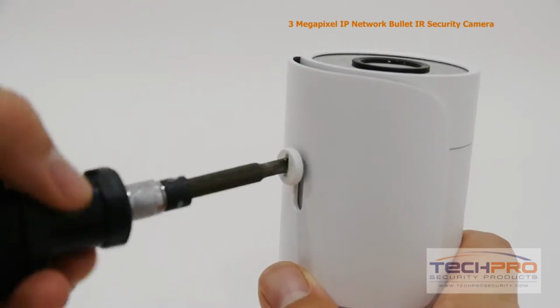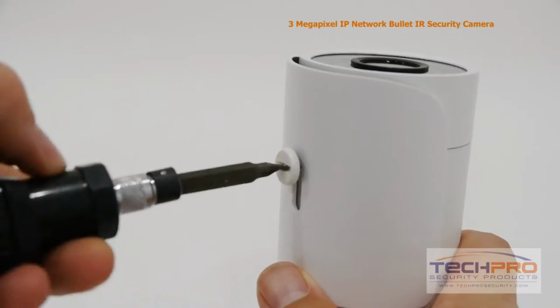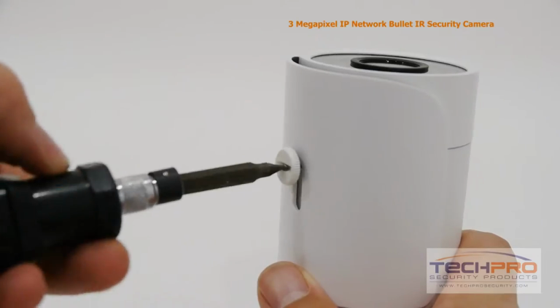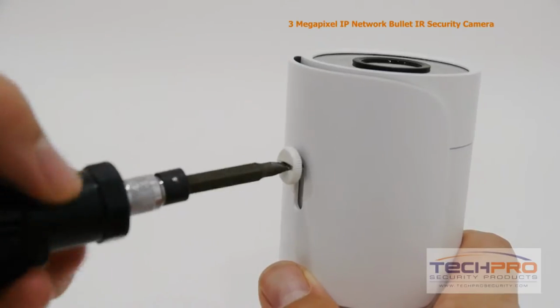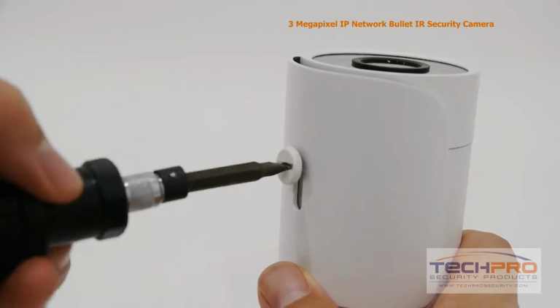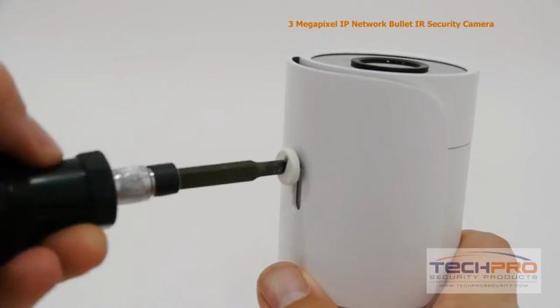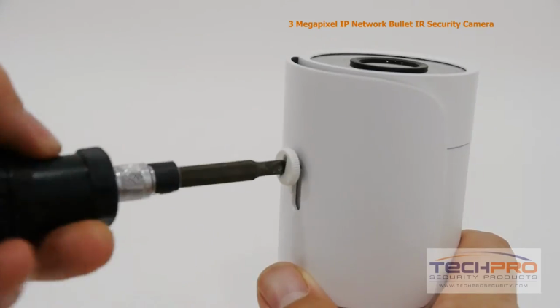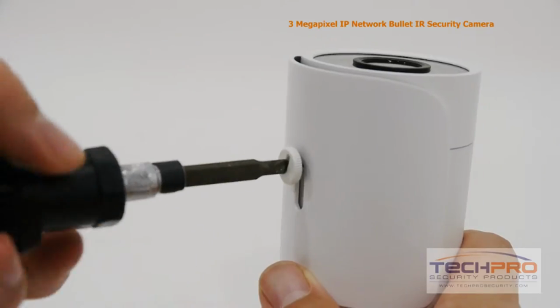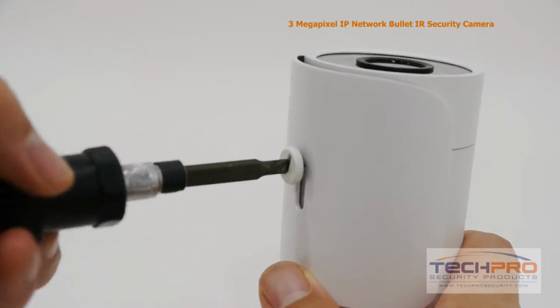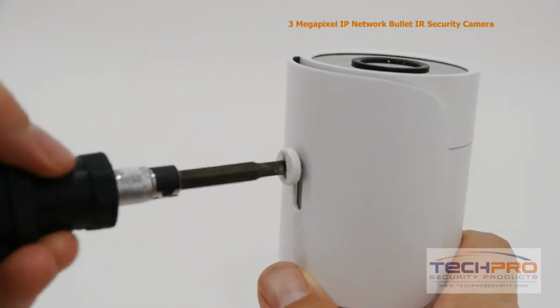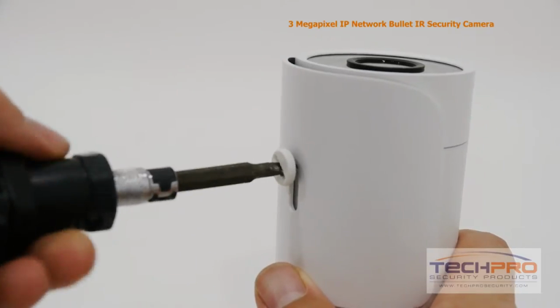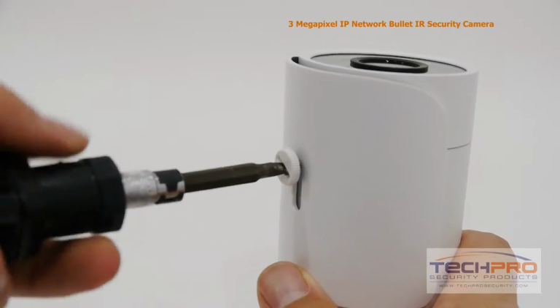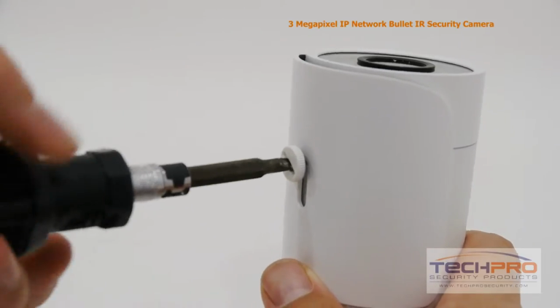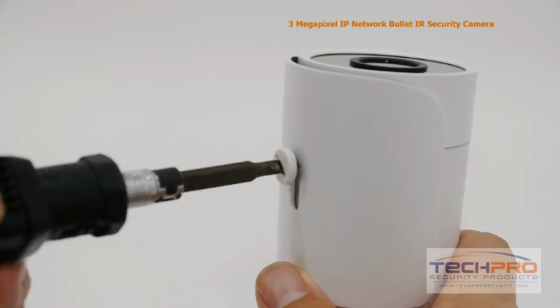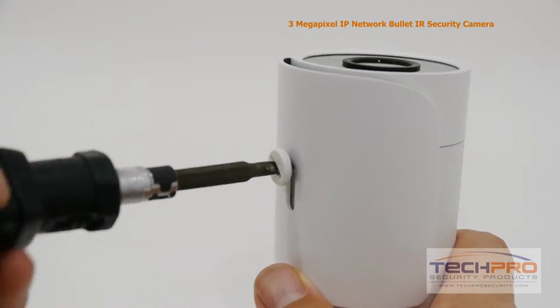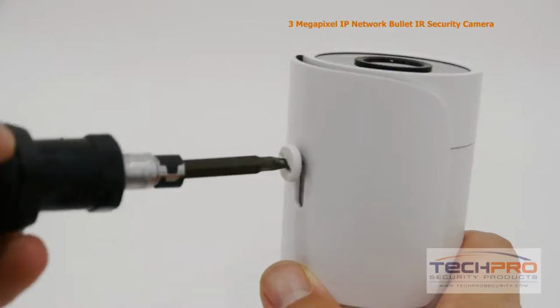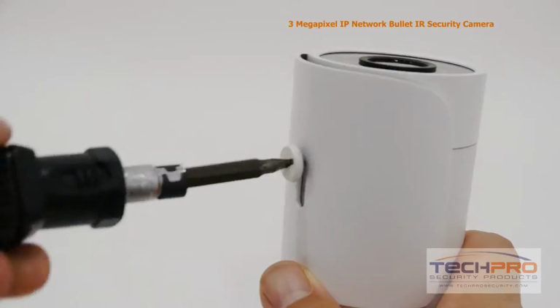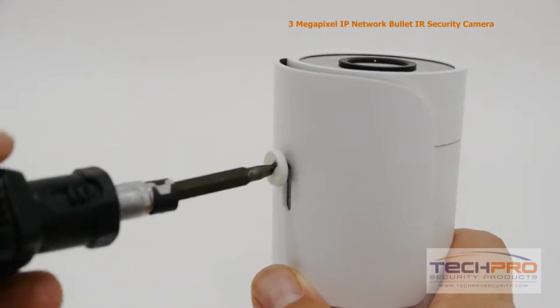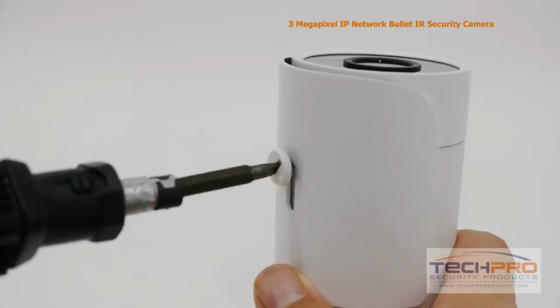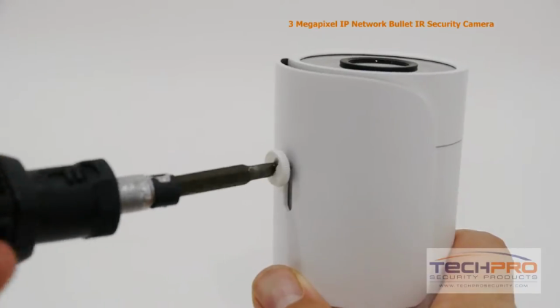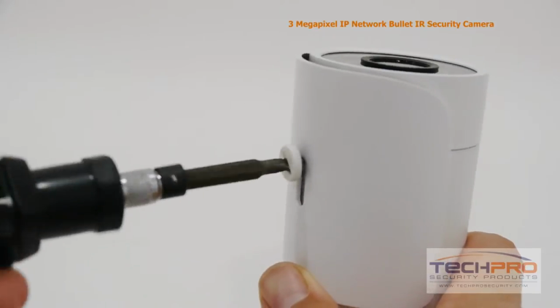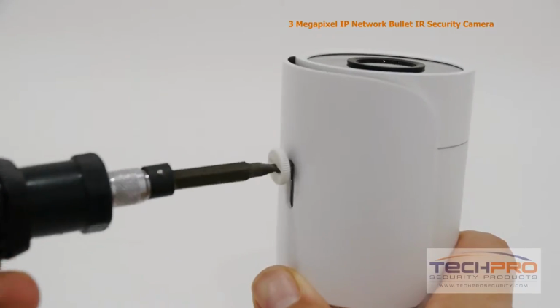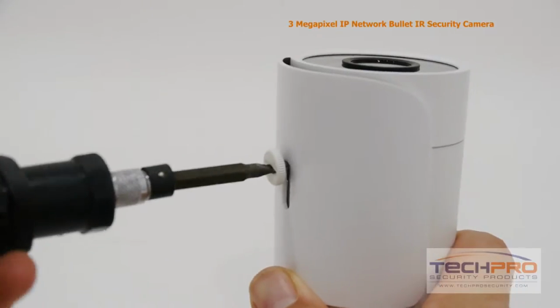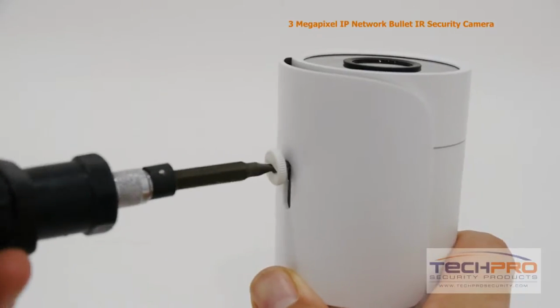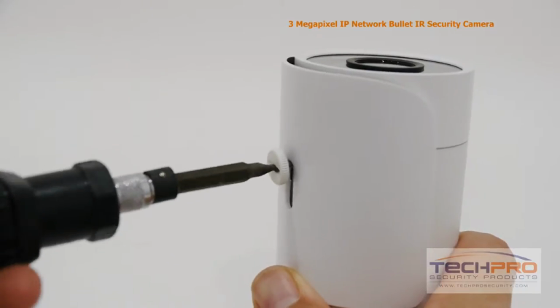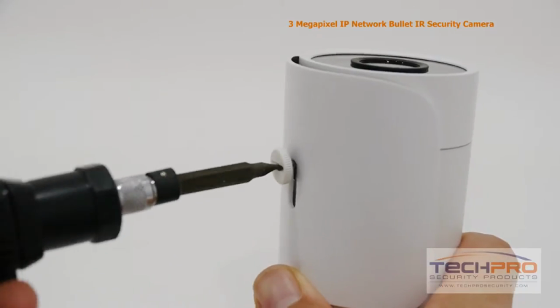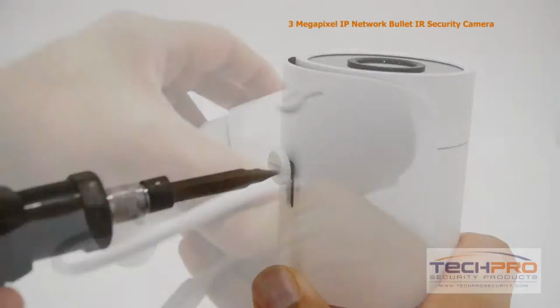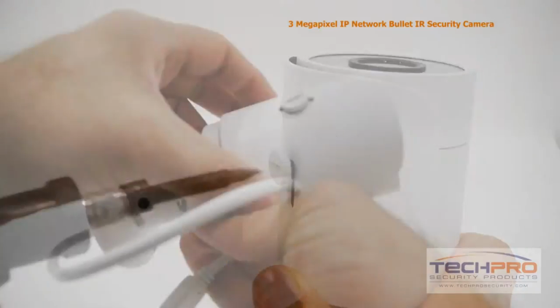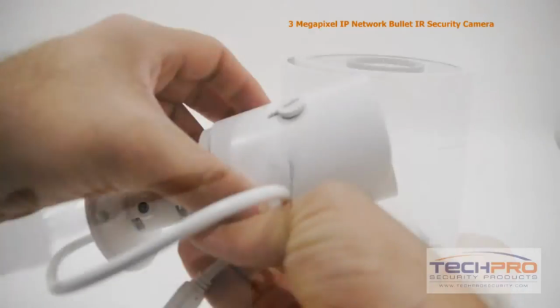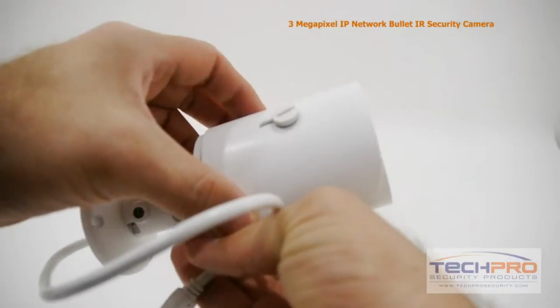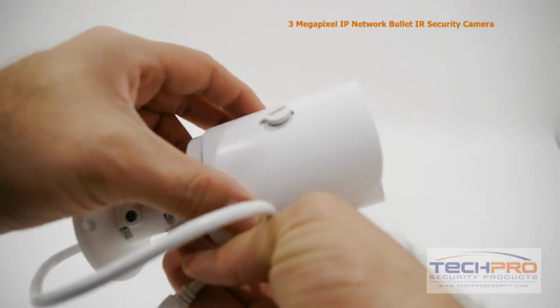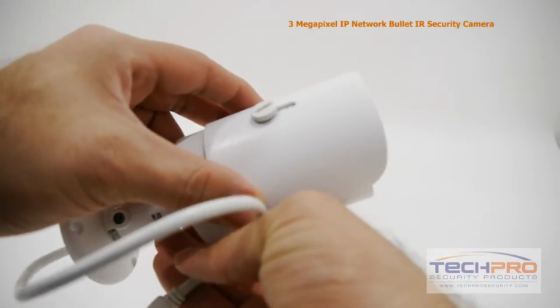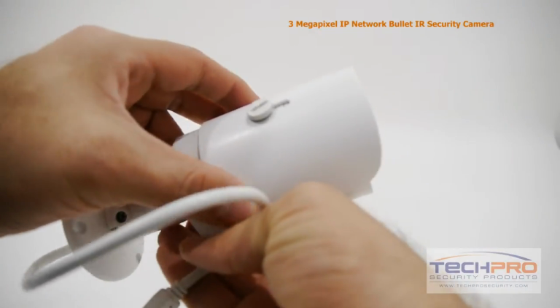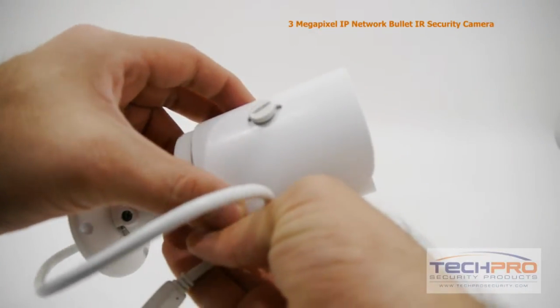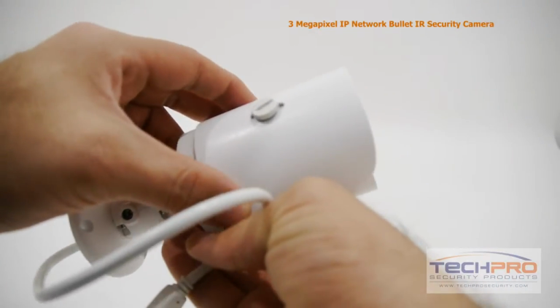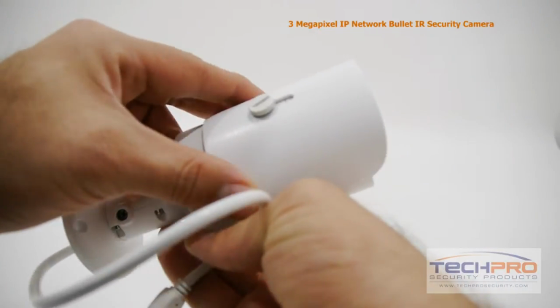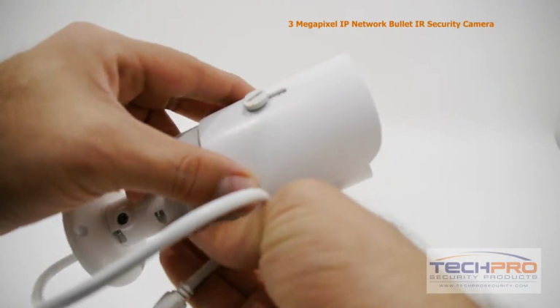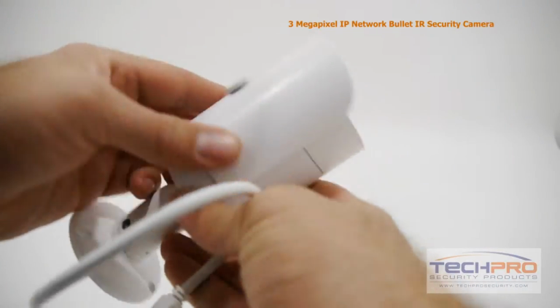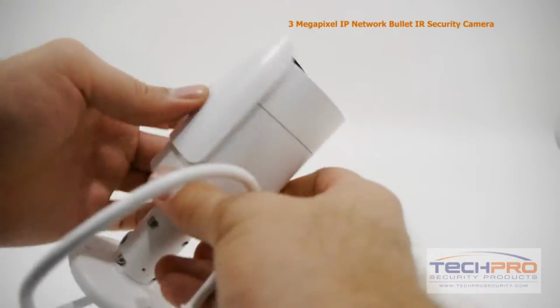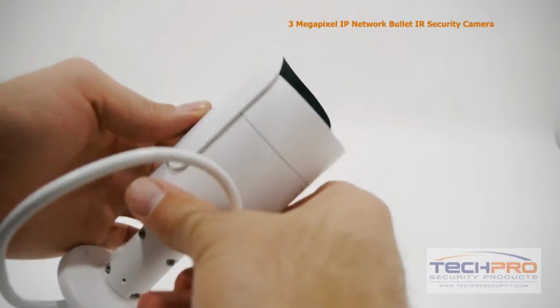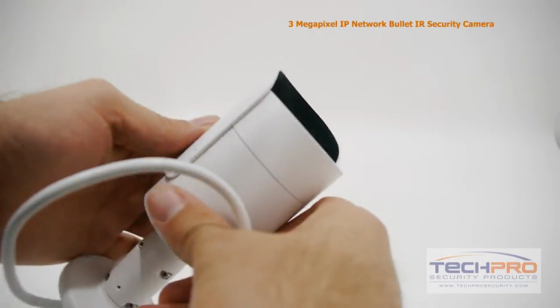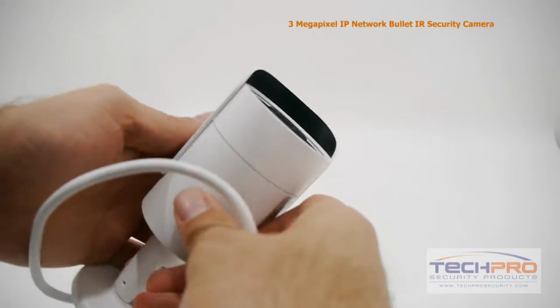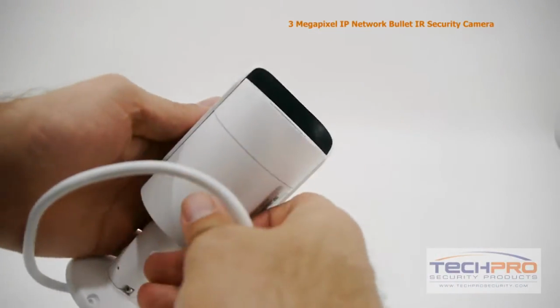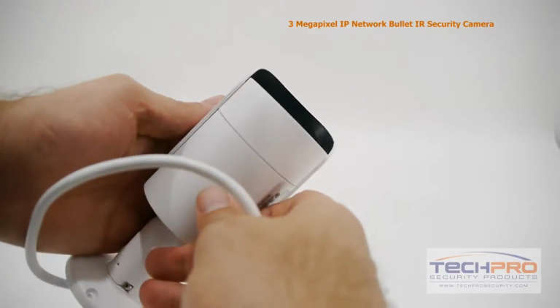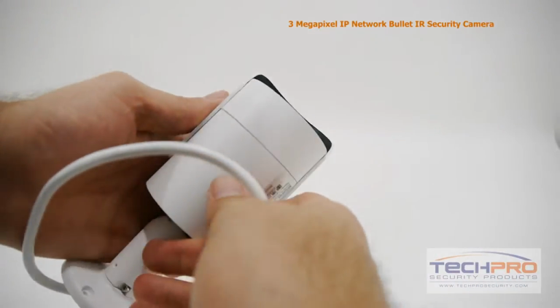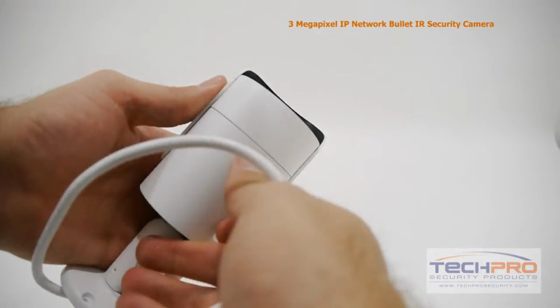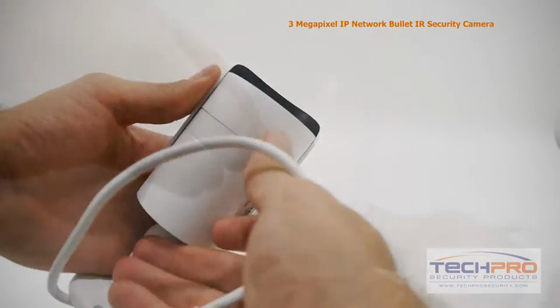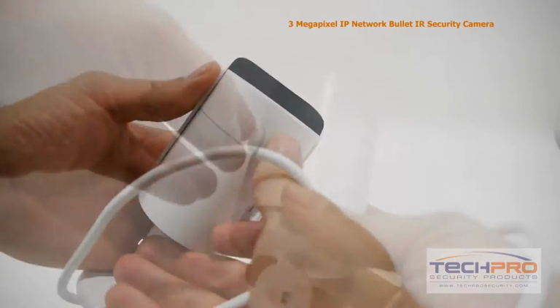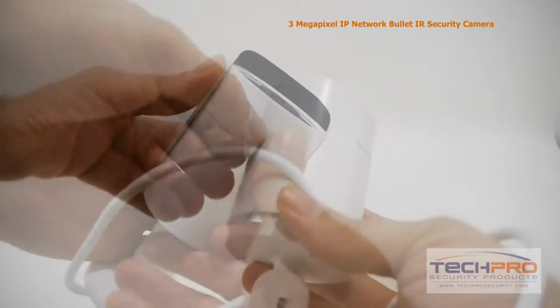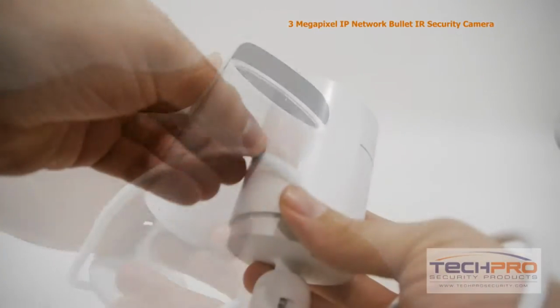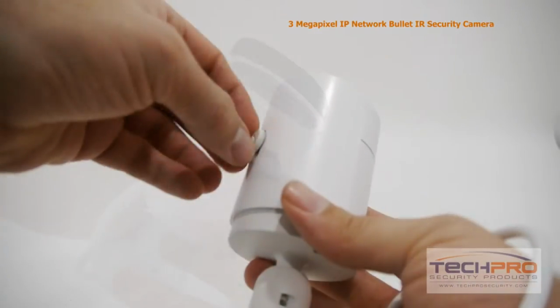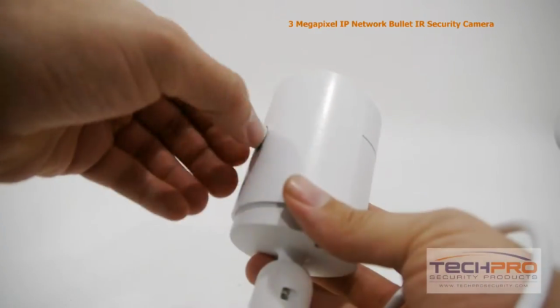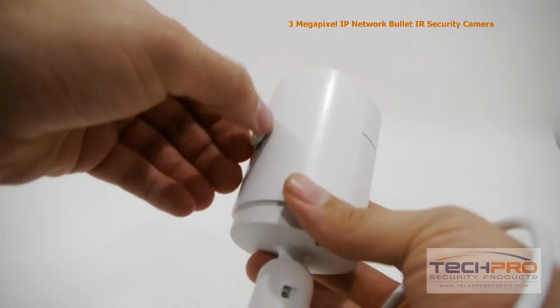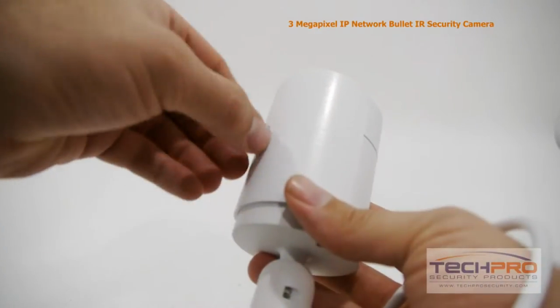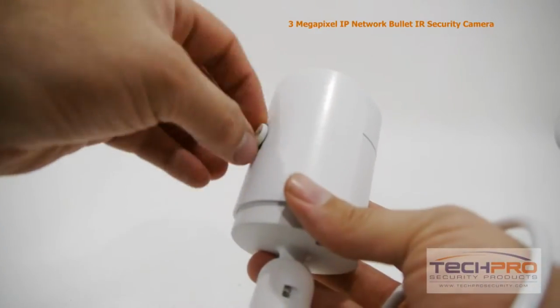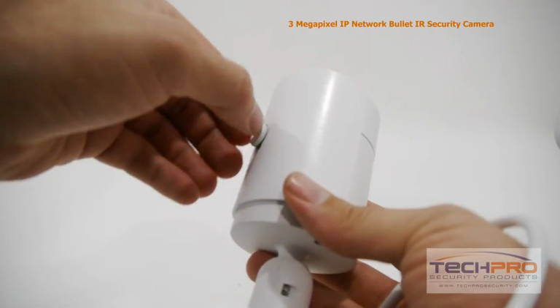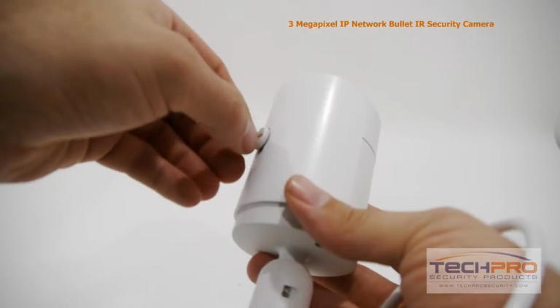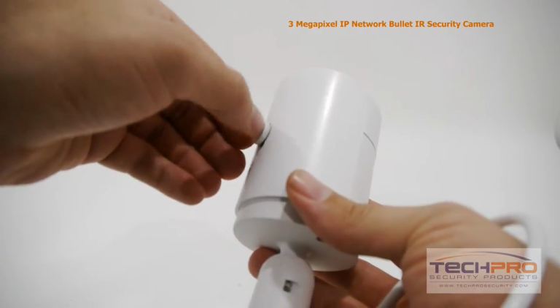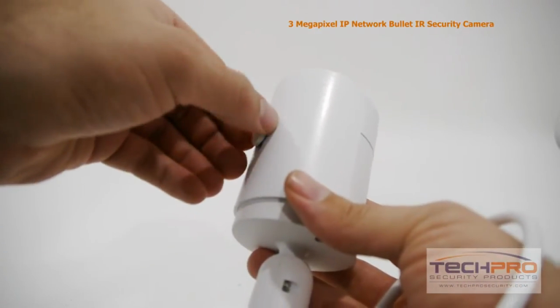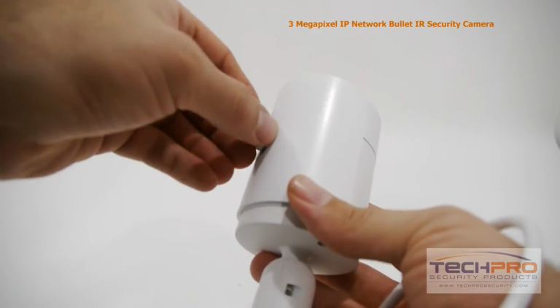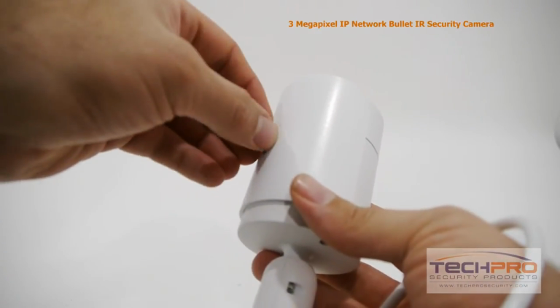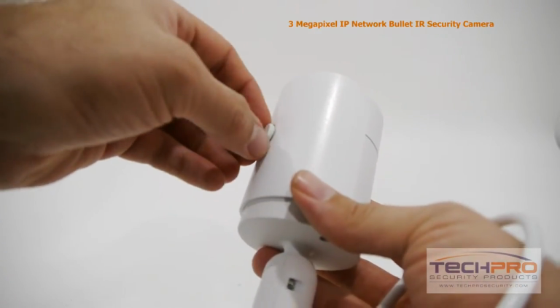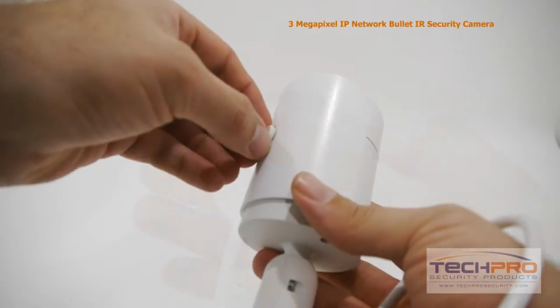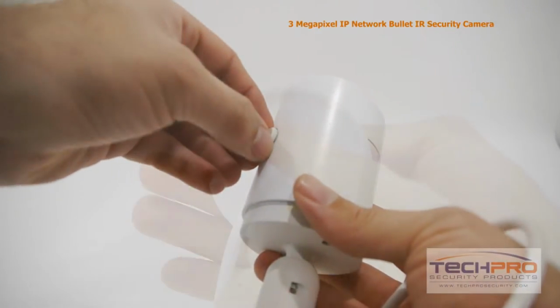To adjust the sunshield, loosen this screw with a flathead screwdriver, then adjust it to where you need it, then manually tighten it back into place.